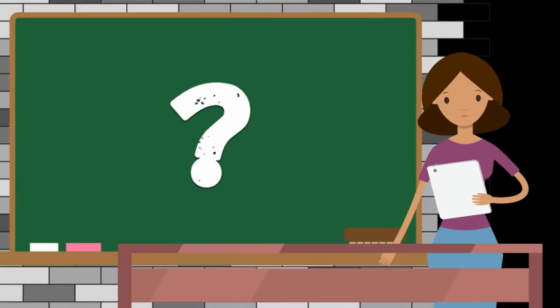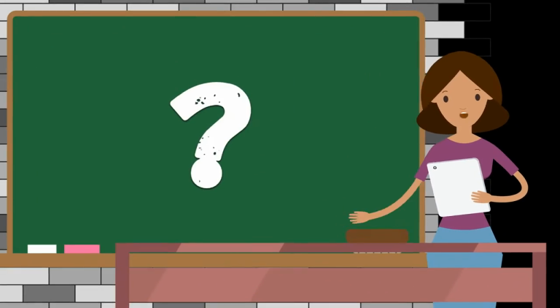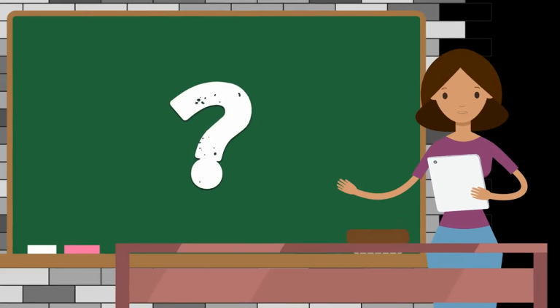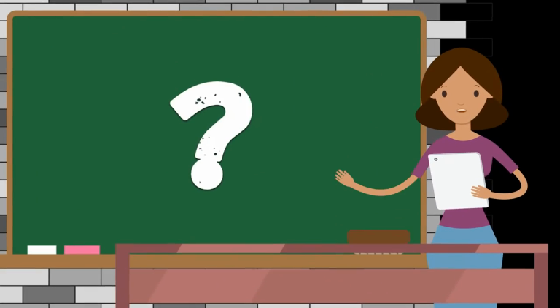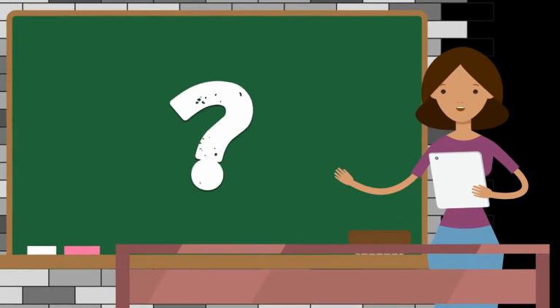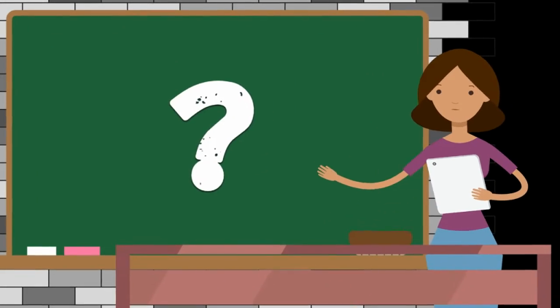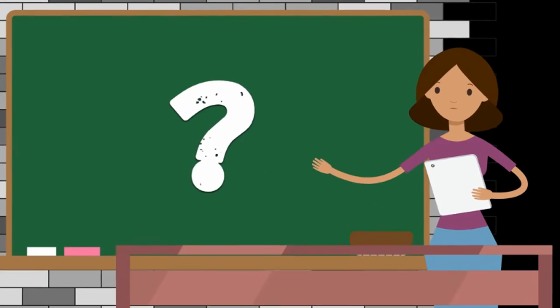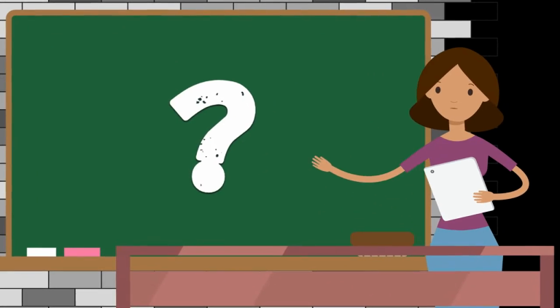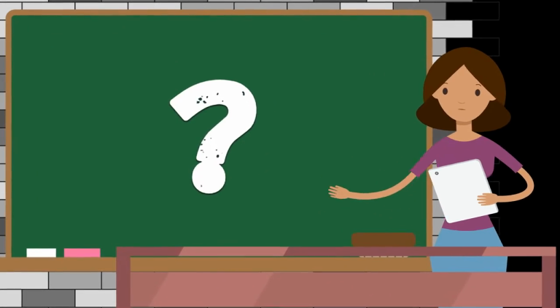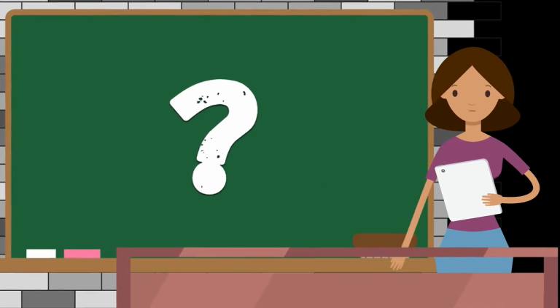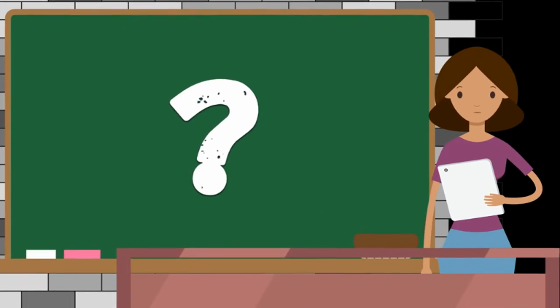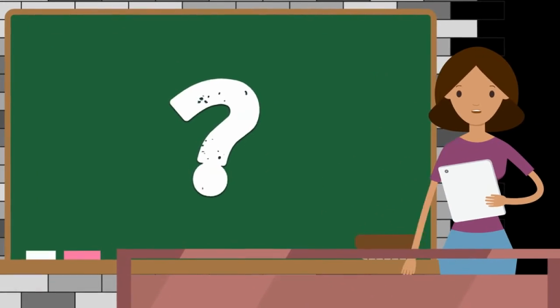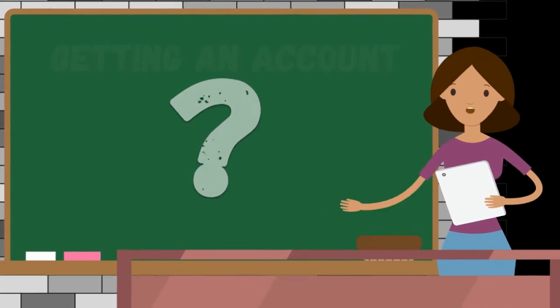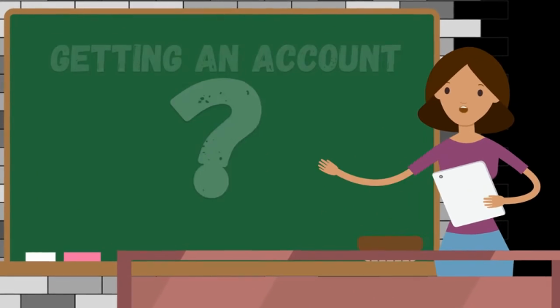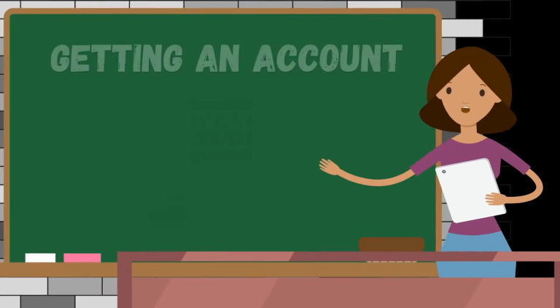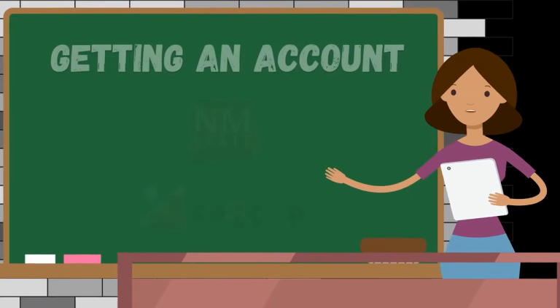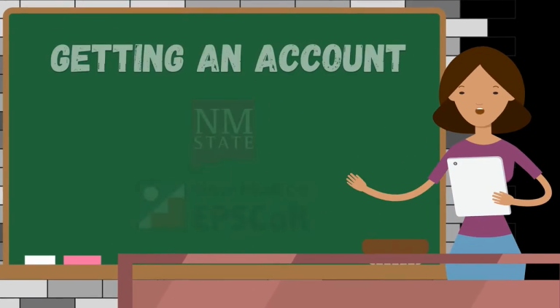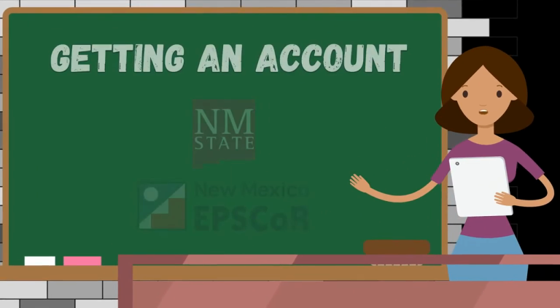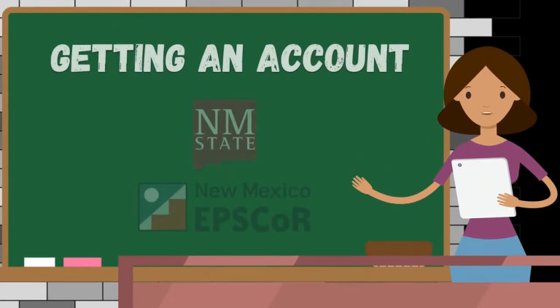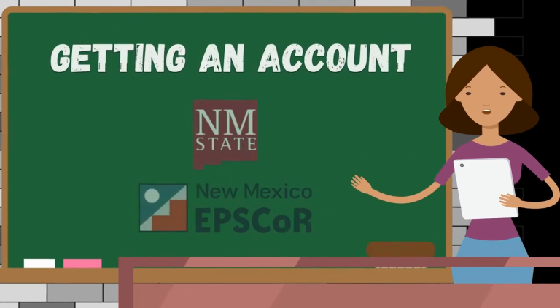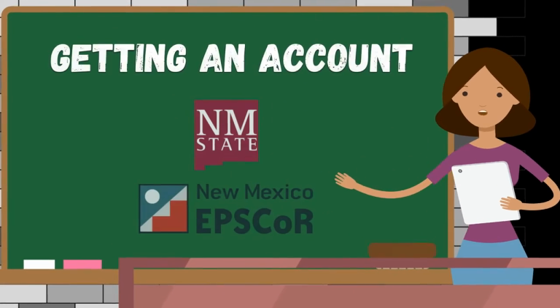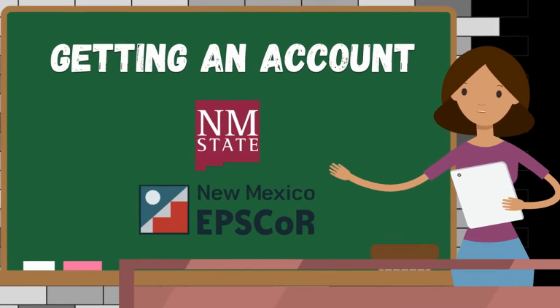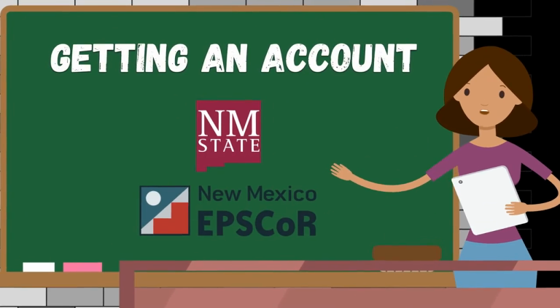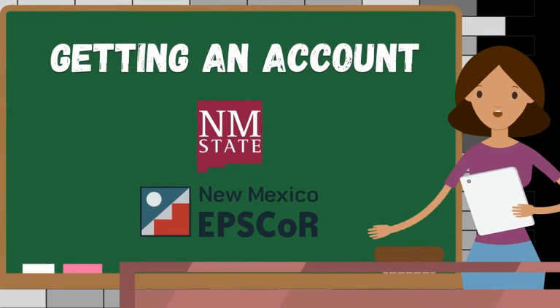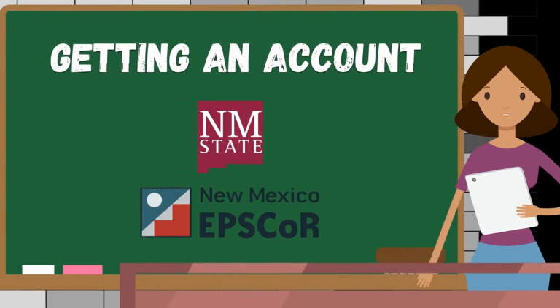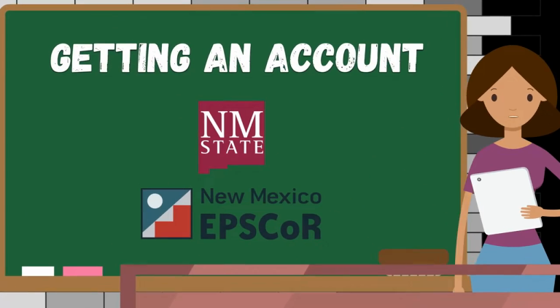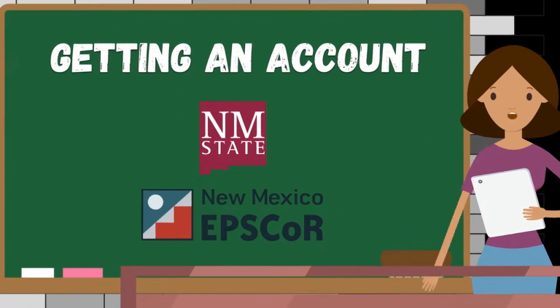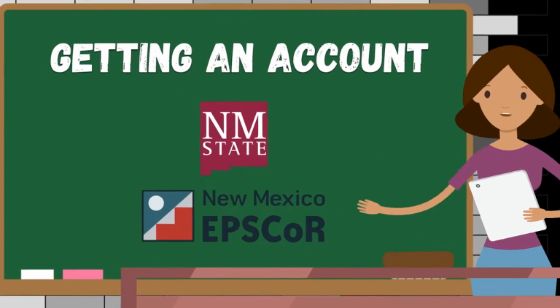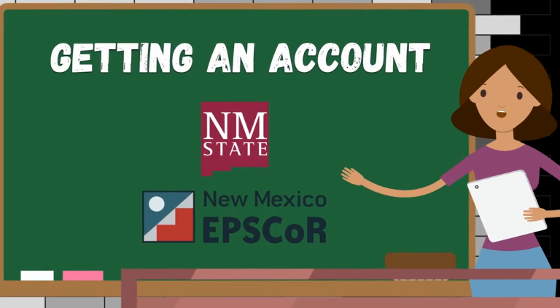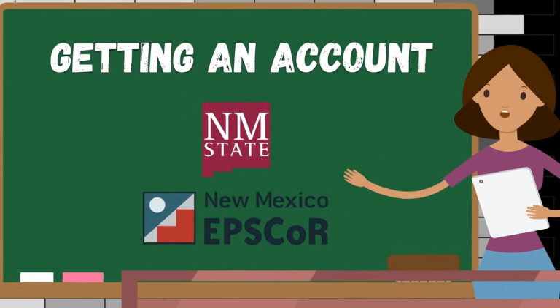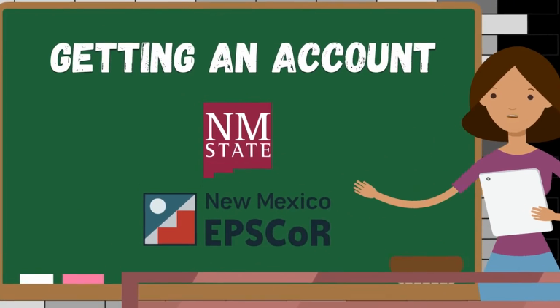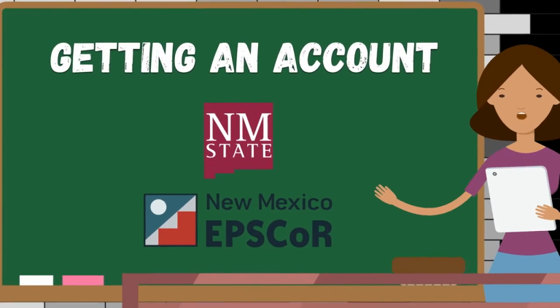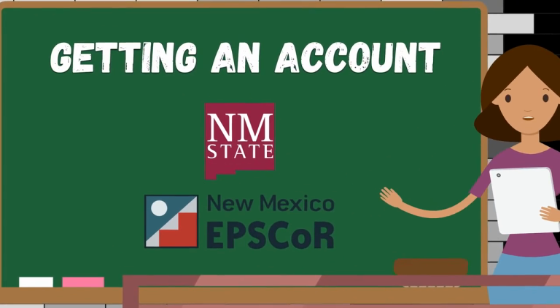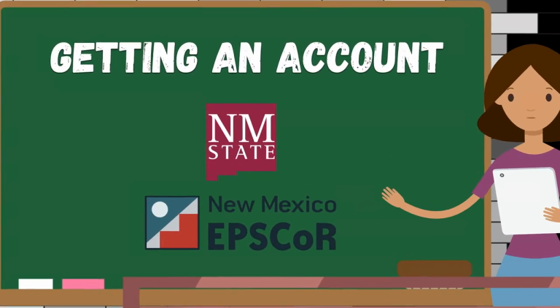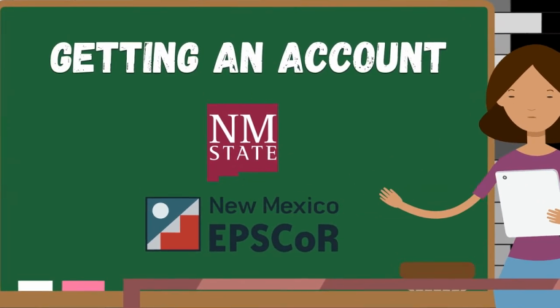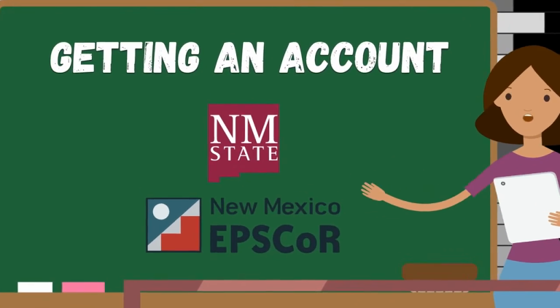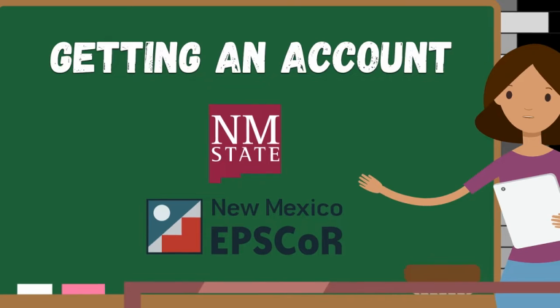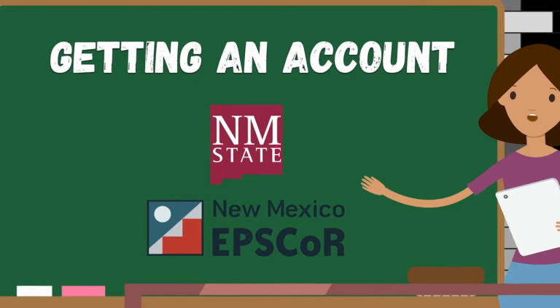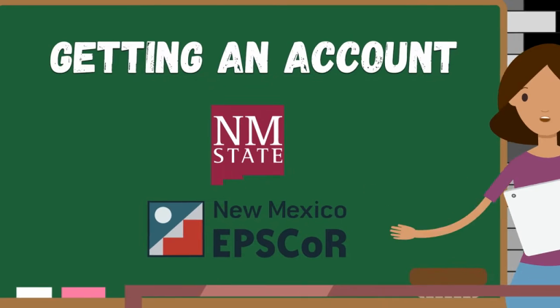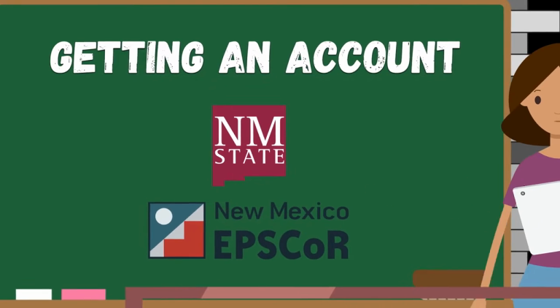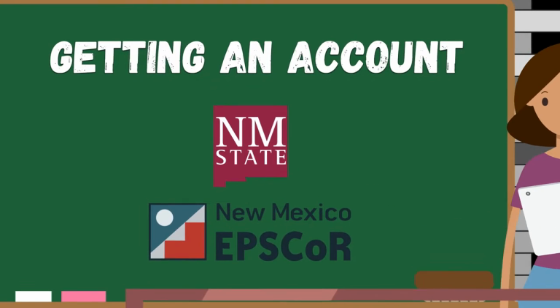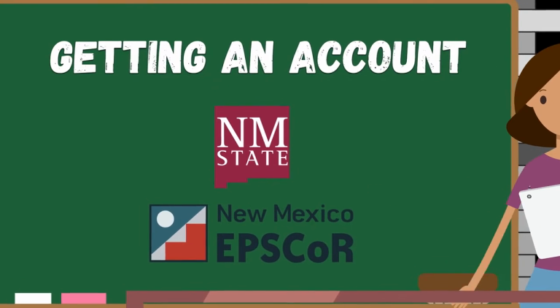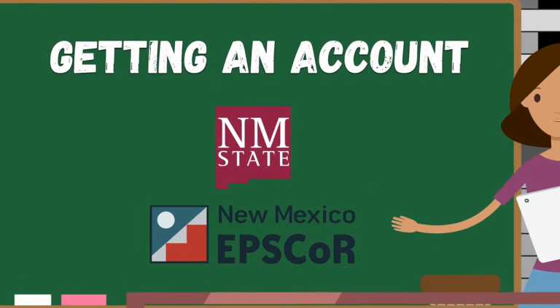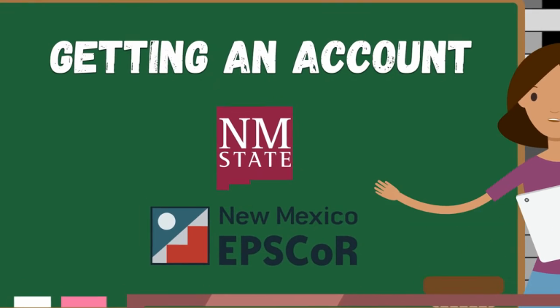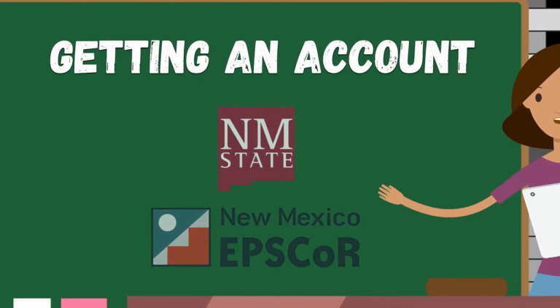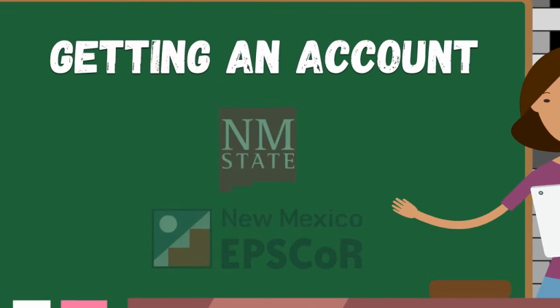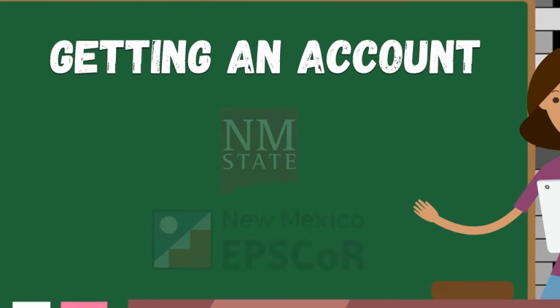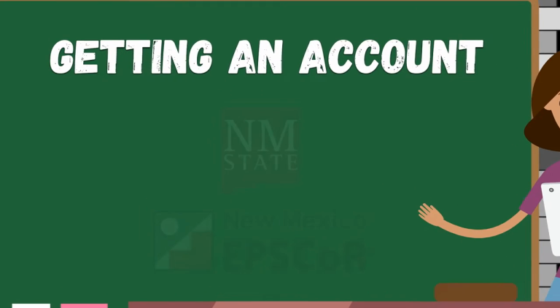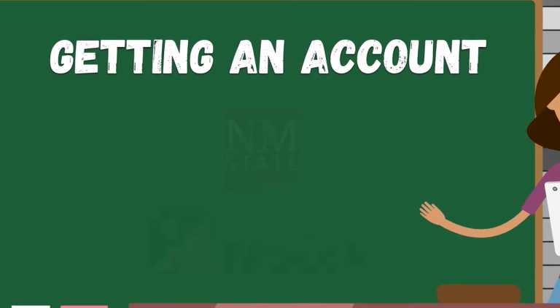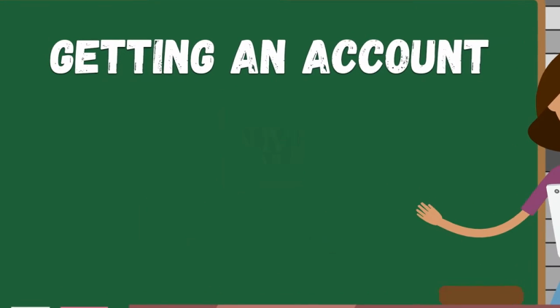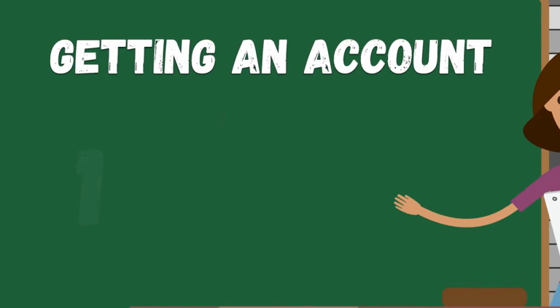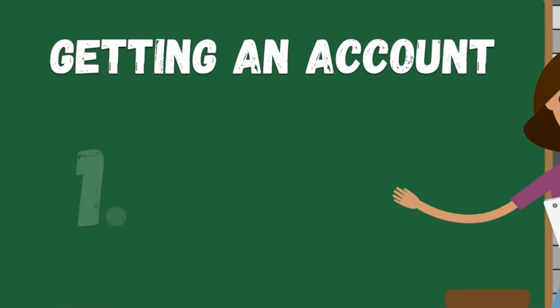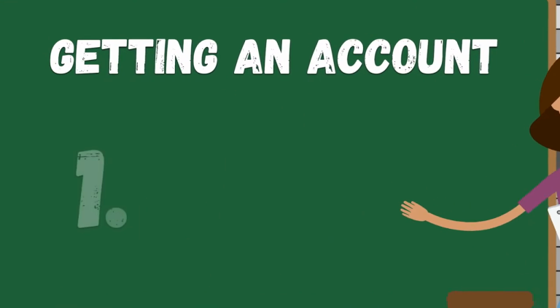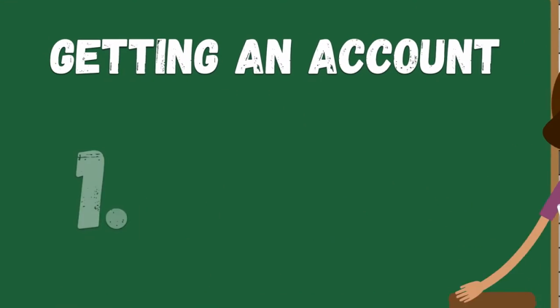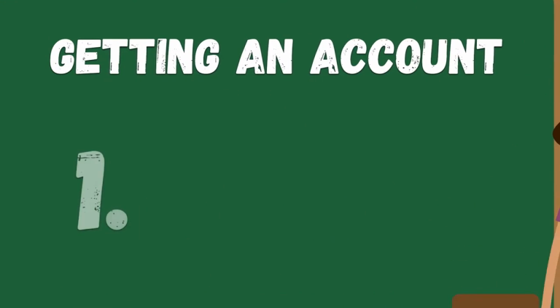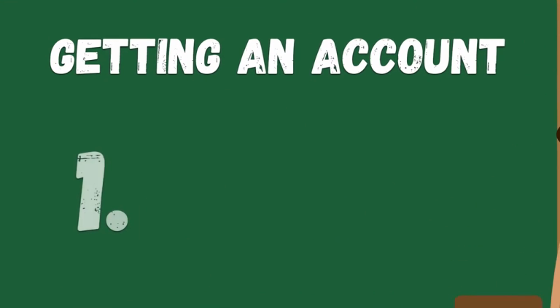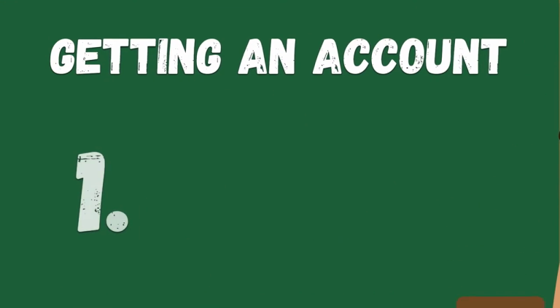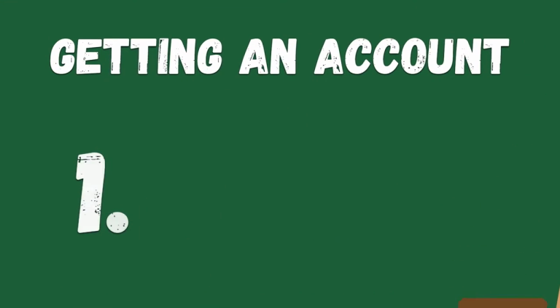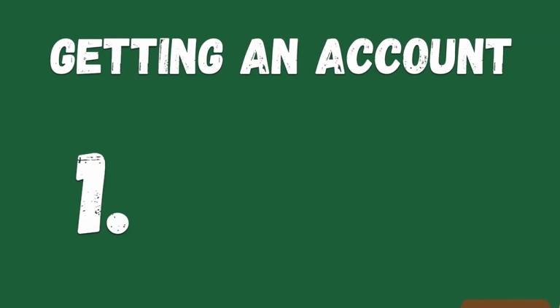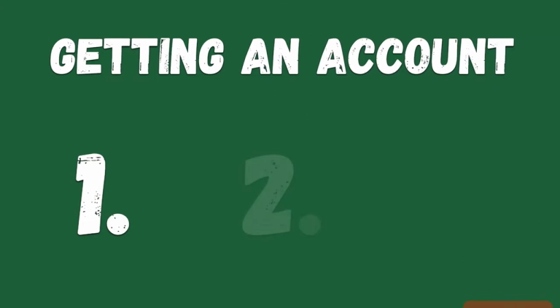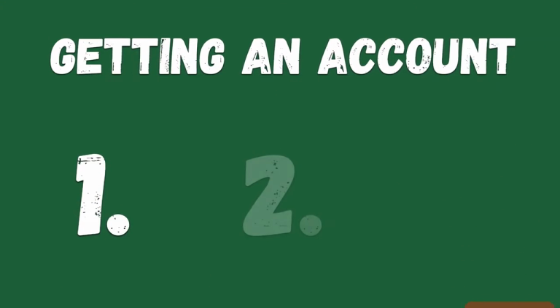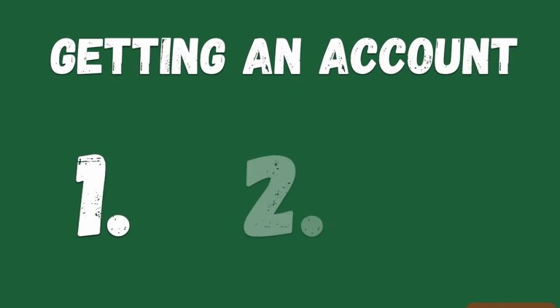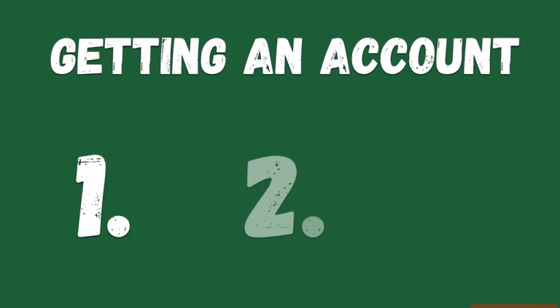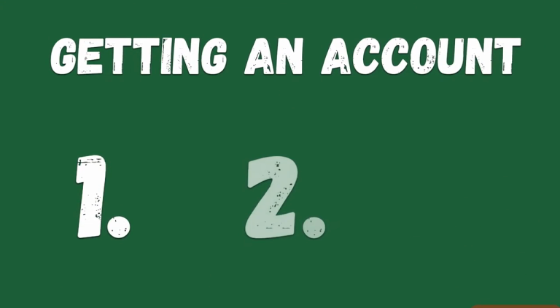Did you know? Getting an account on Discovery, the NMSU supercomputer, is as easy as 1, 2, 3.